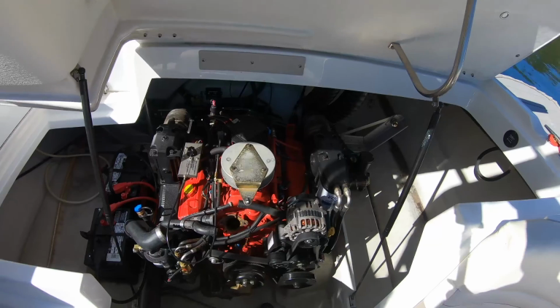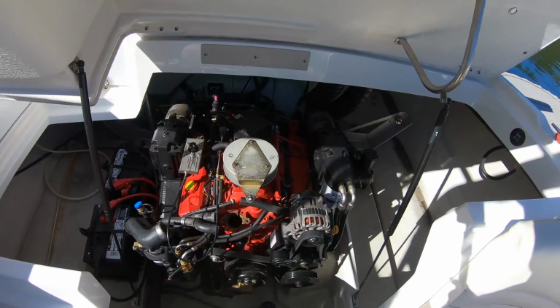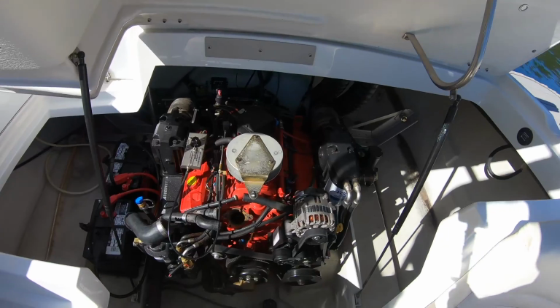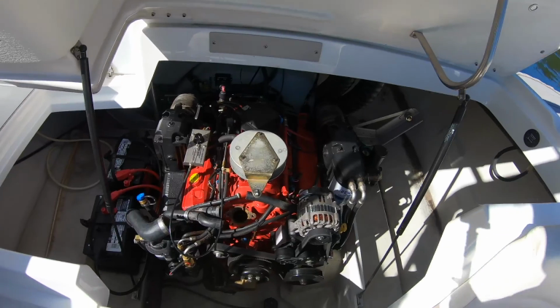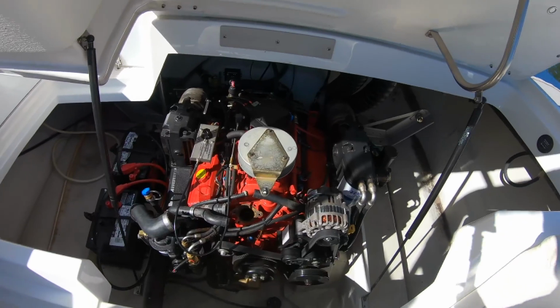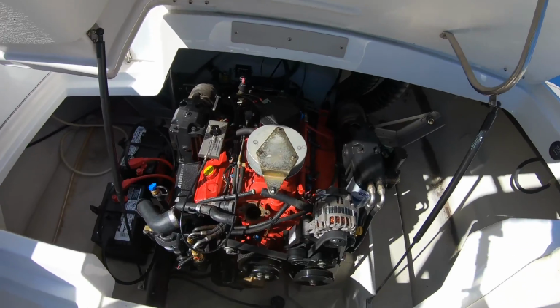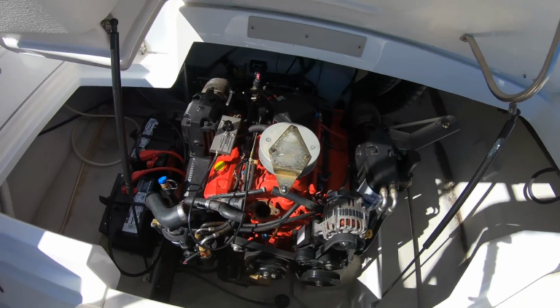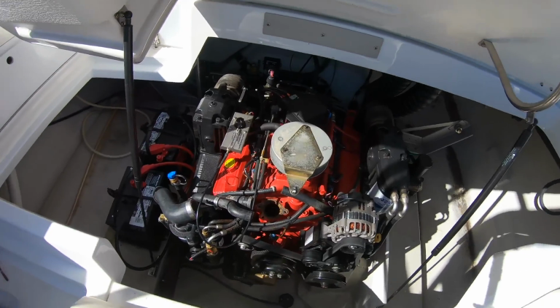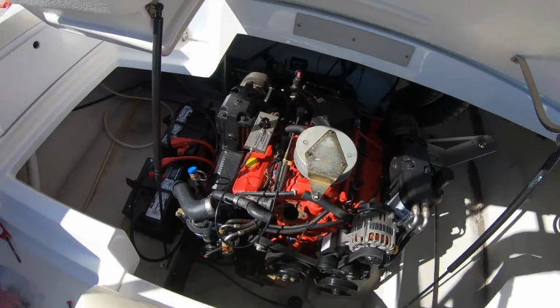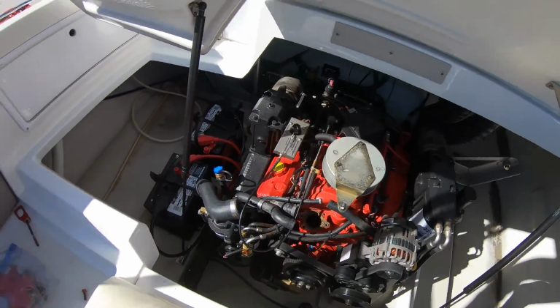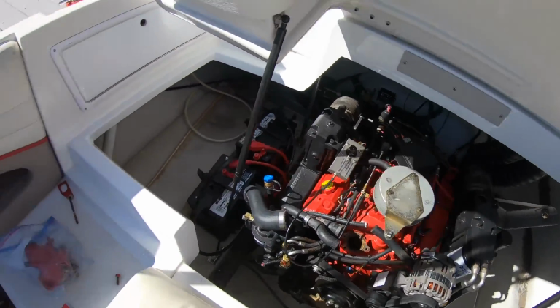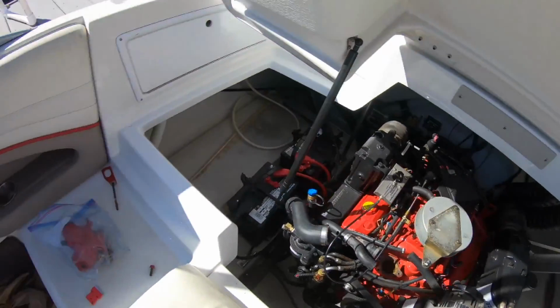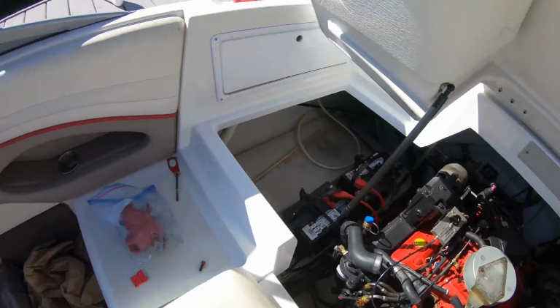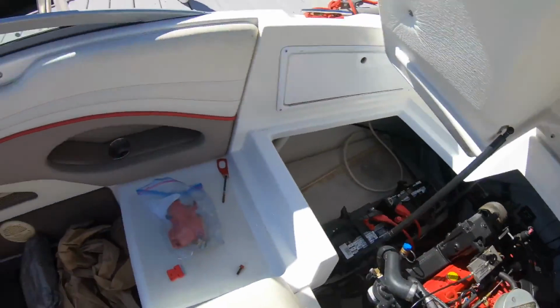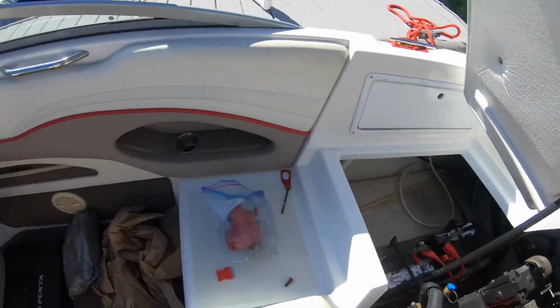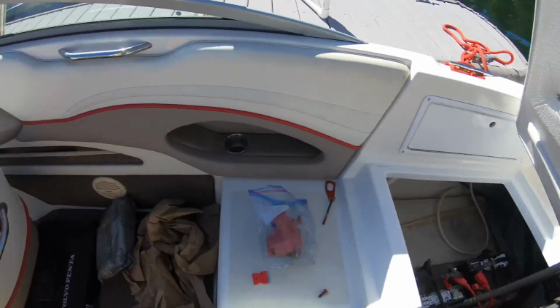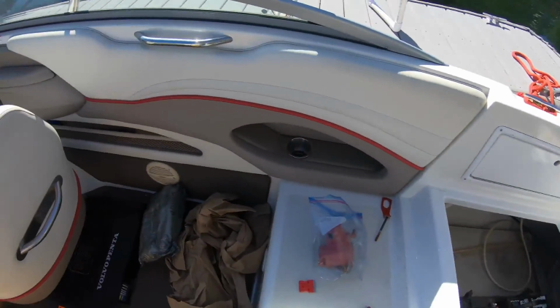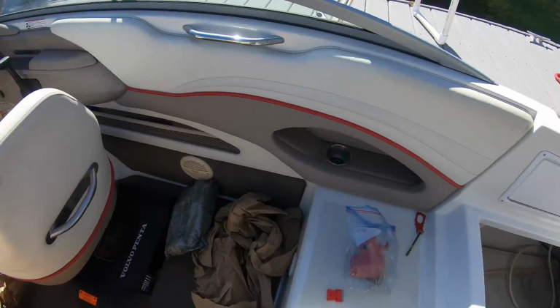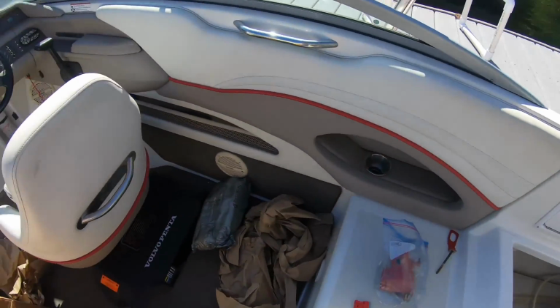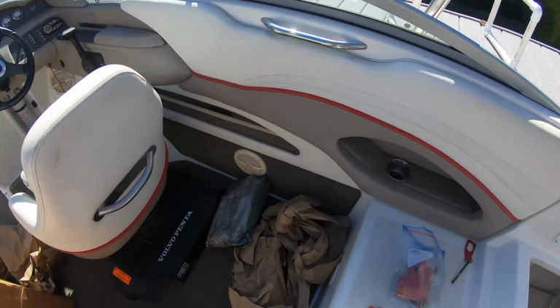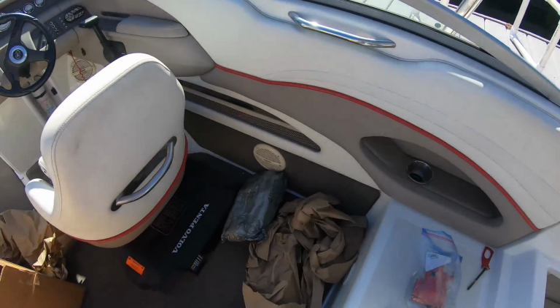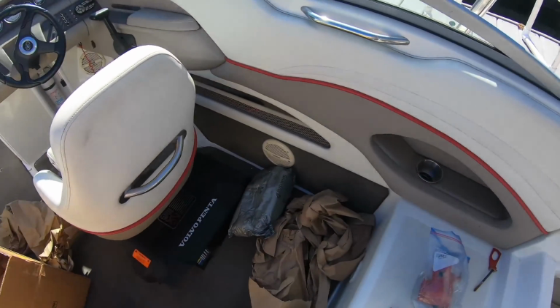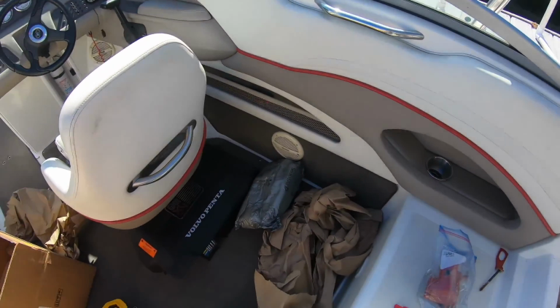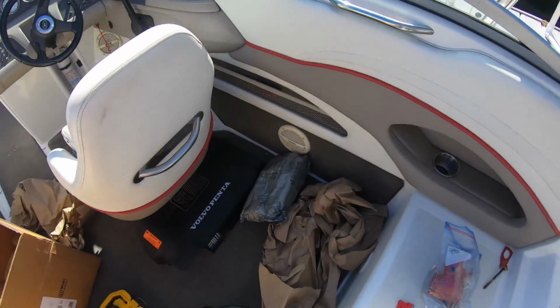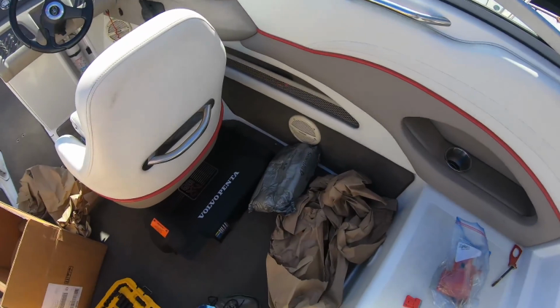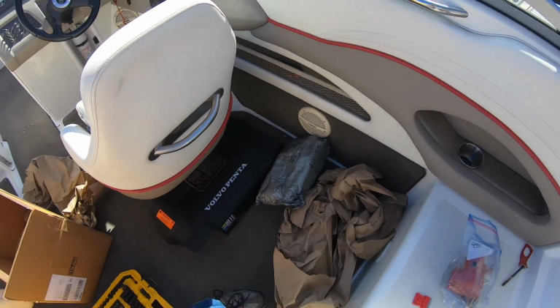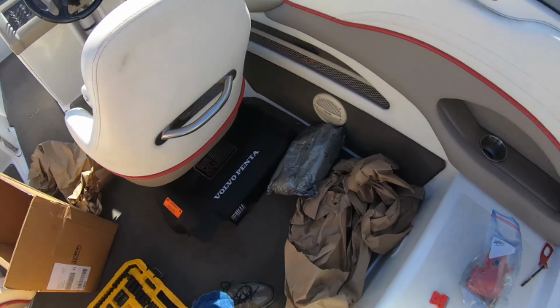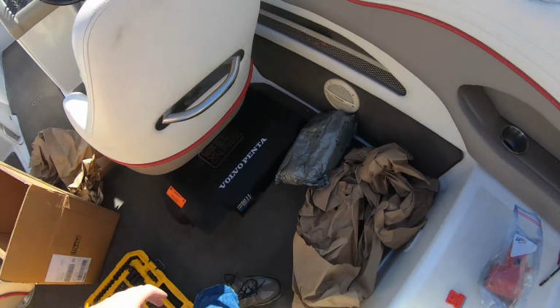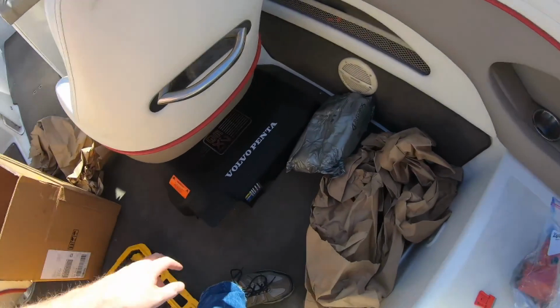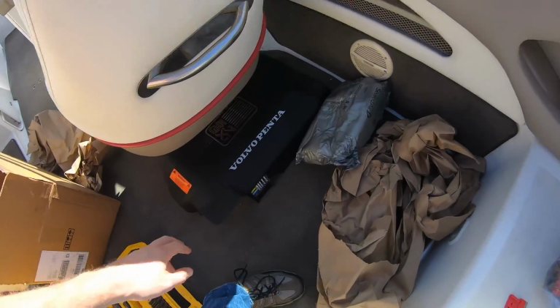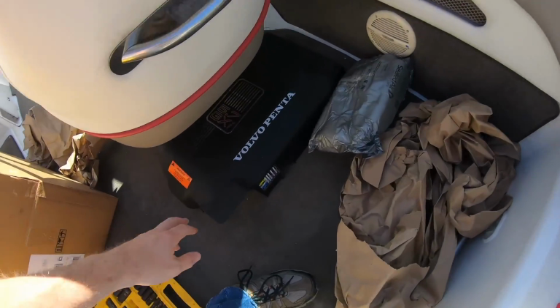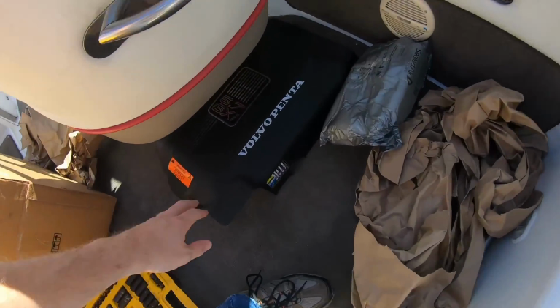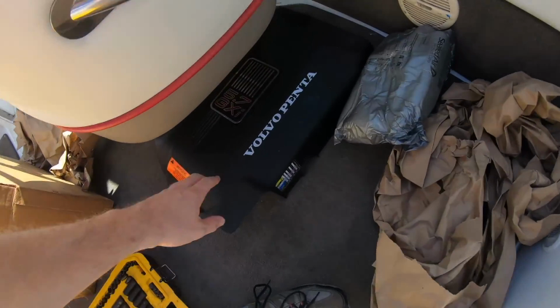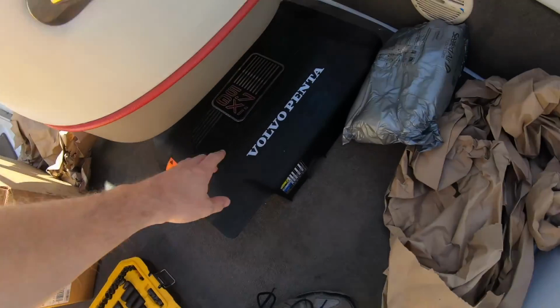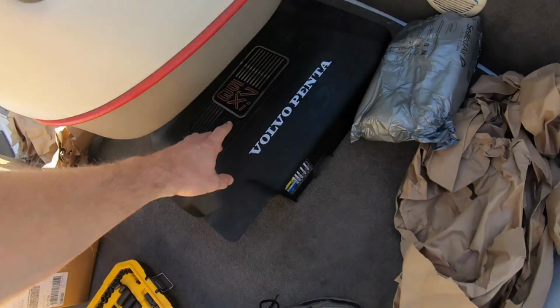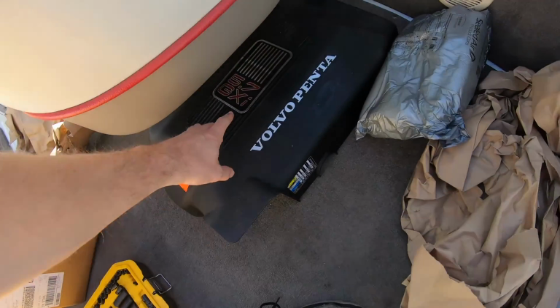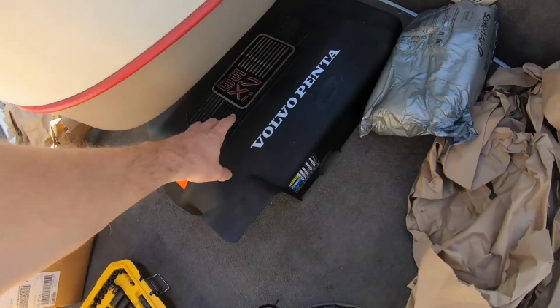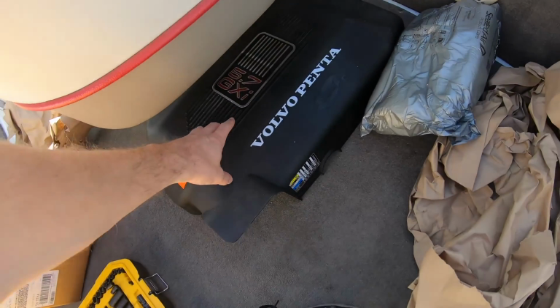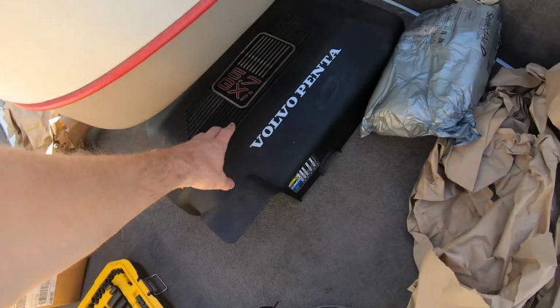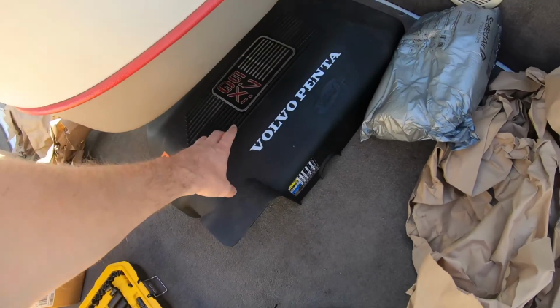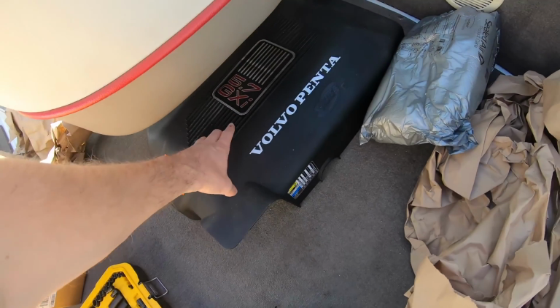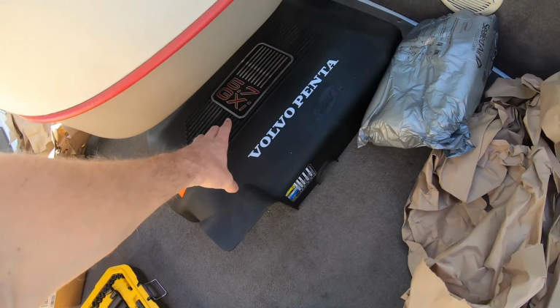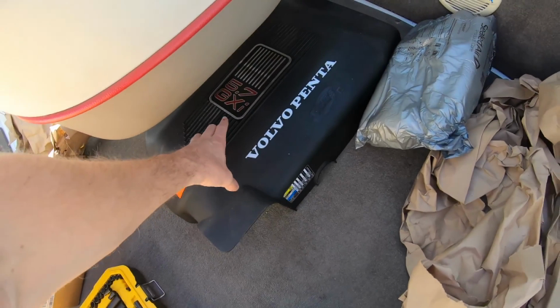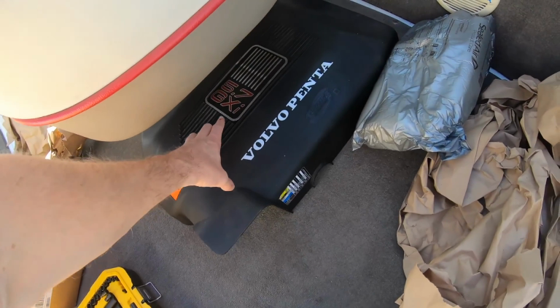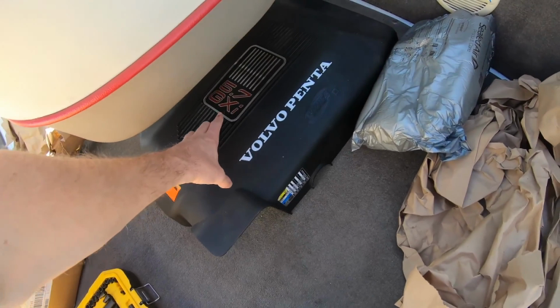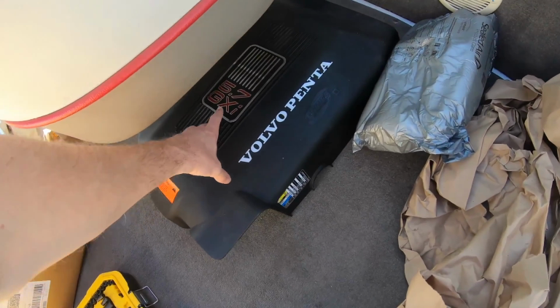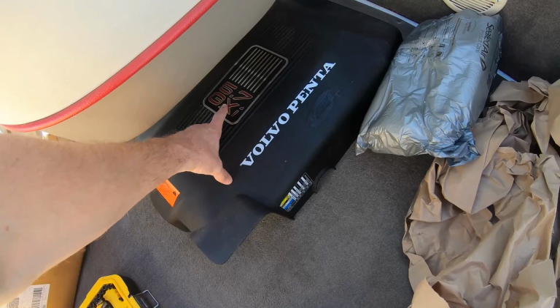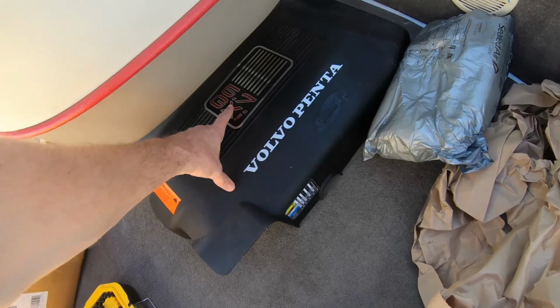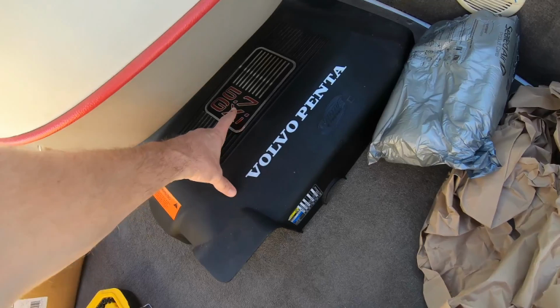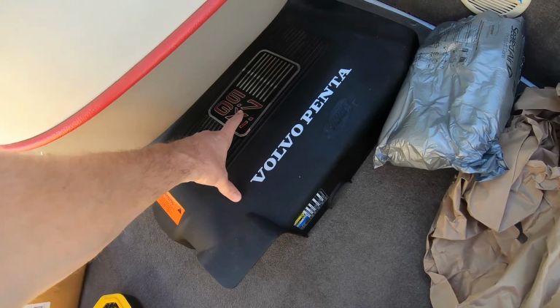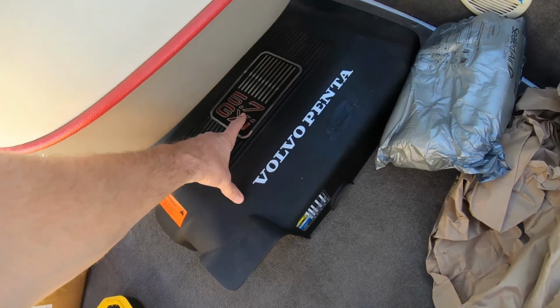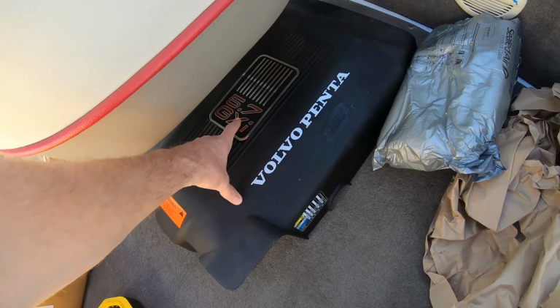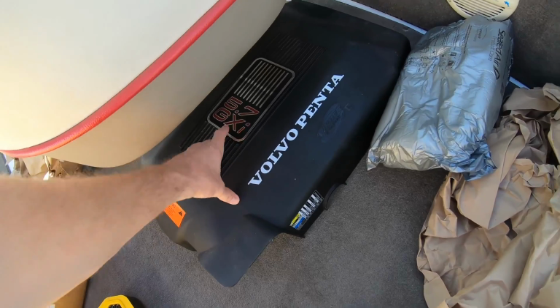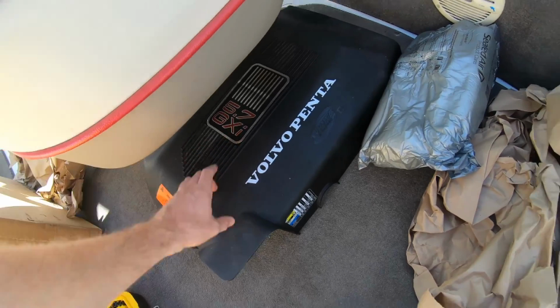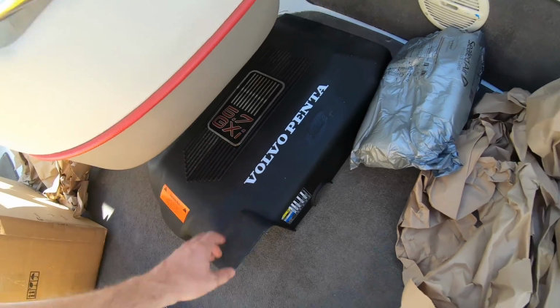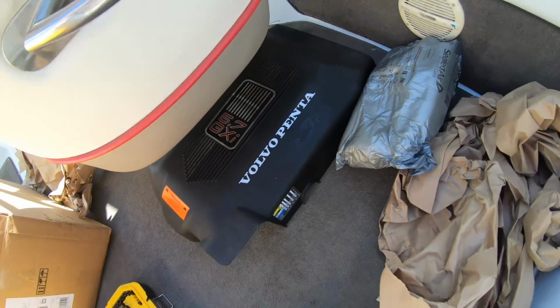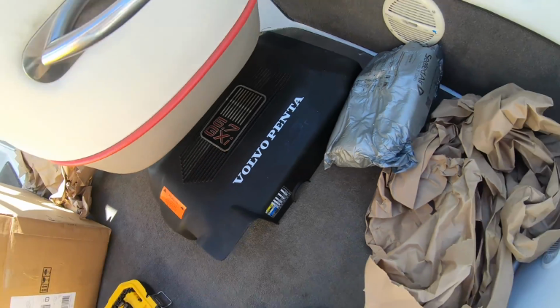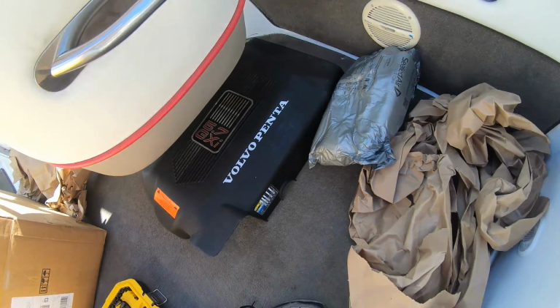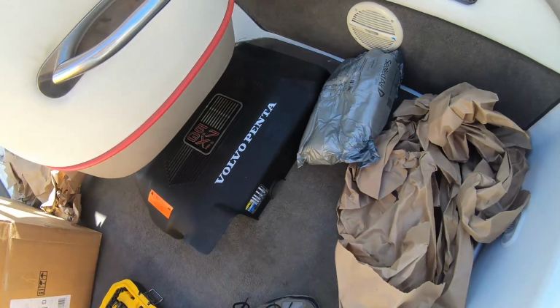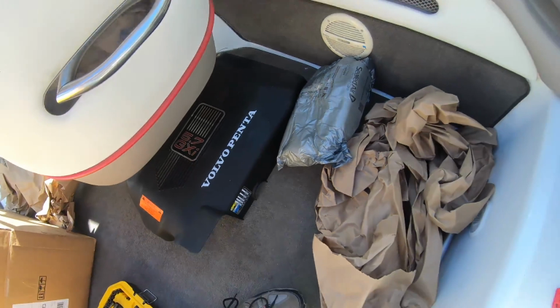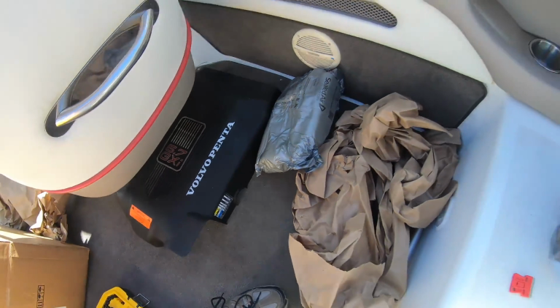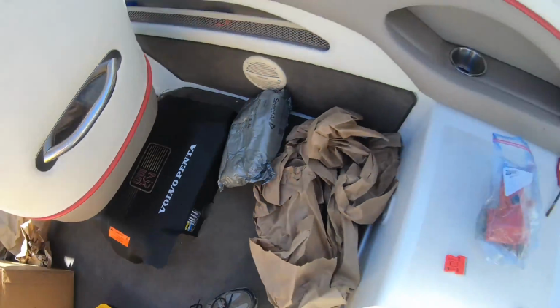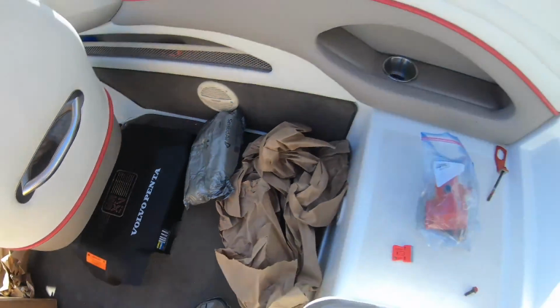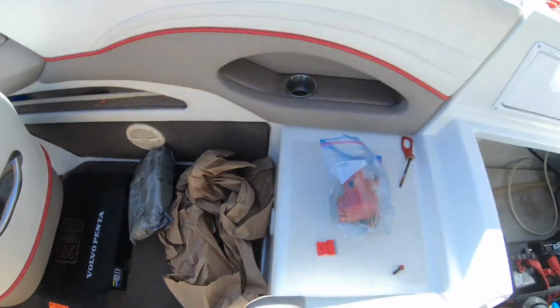Today we are working on an overheating boat. This is a Volvo Penta 5.7 GXI.